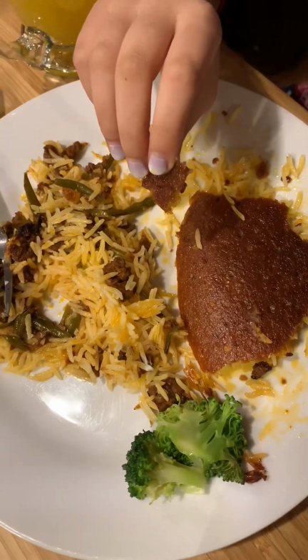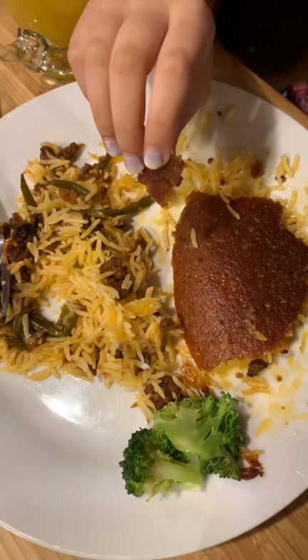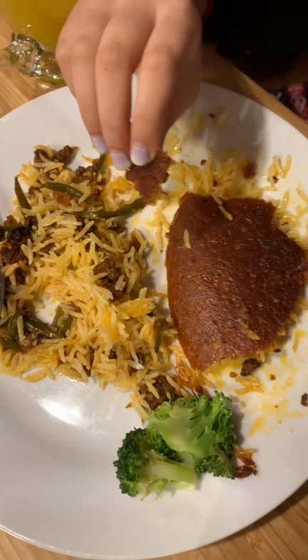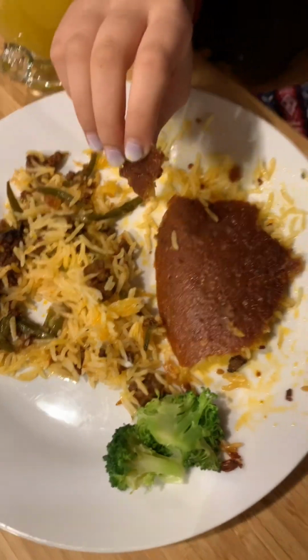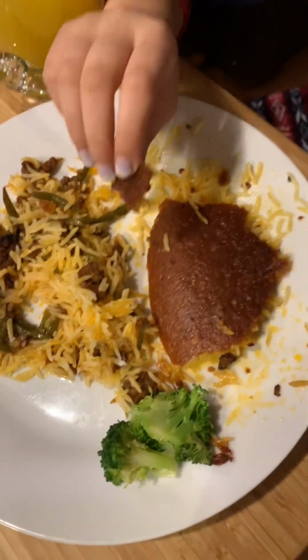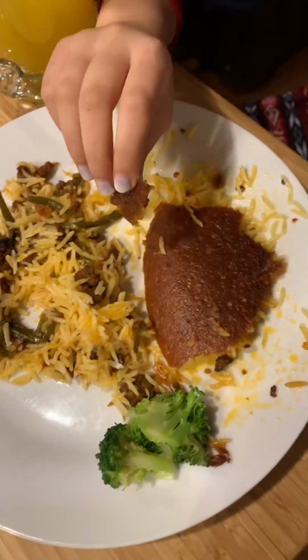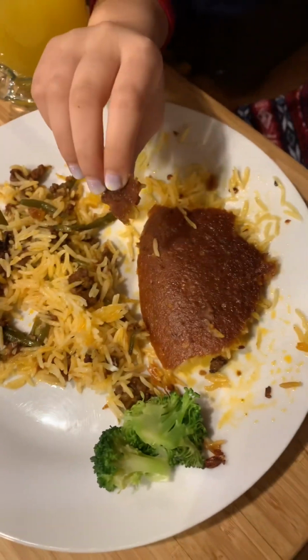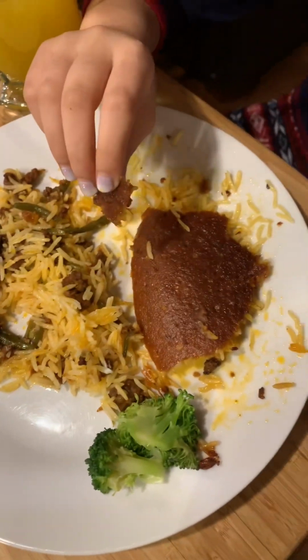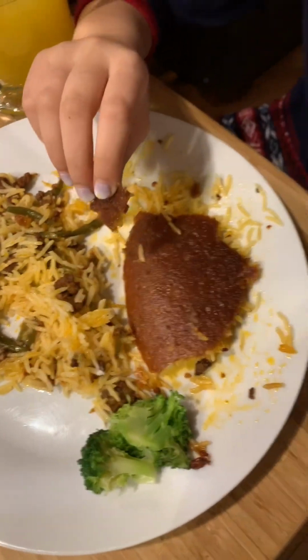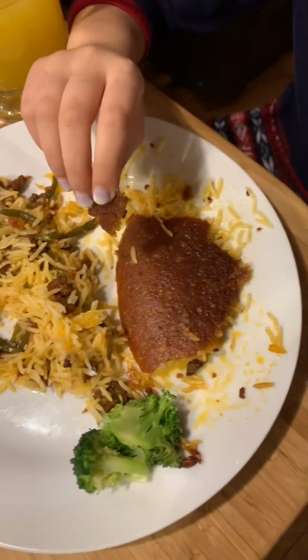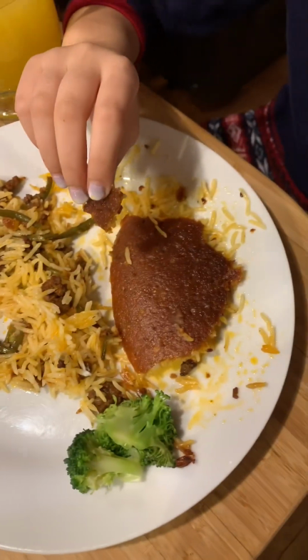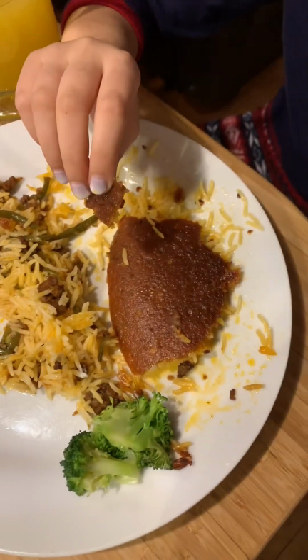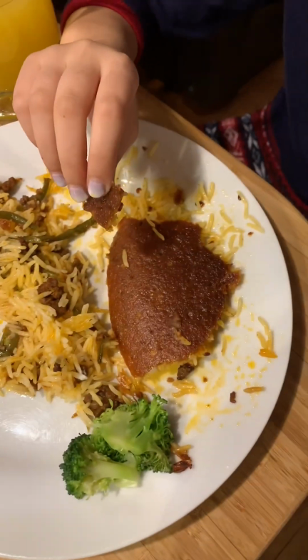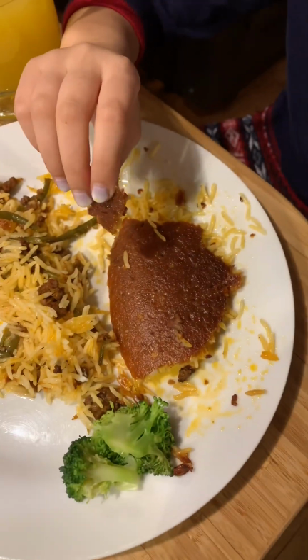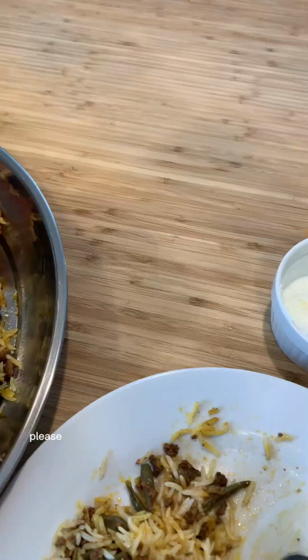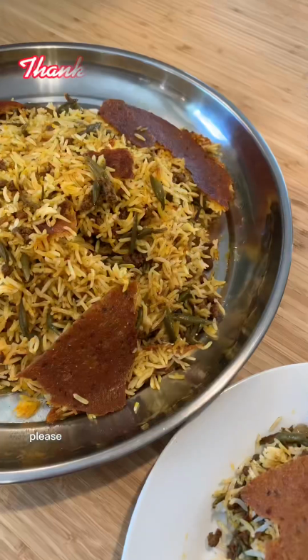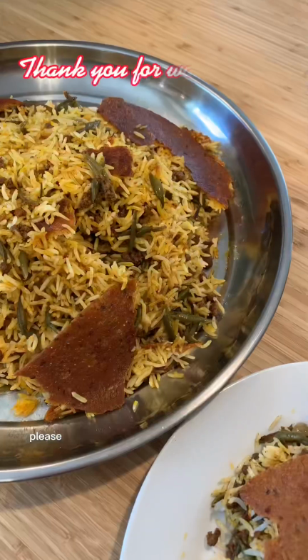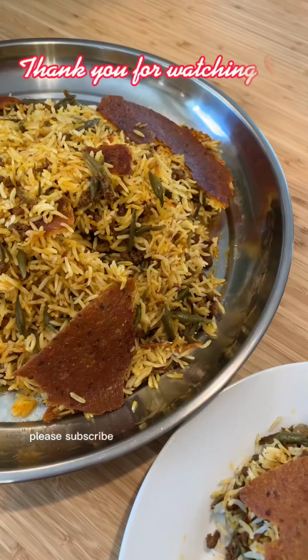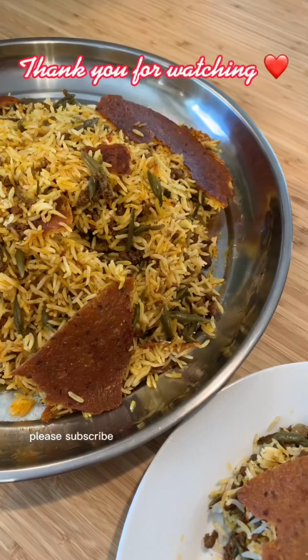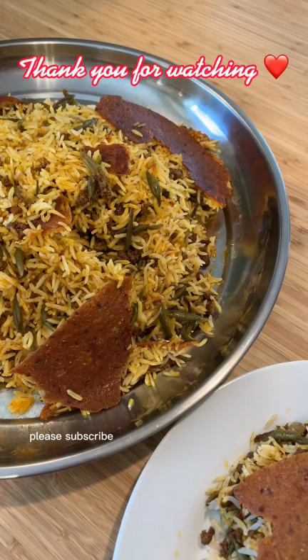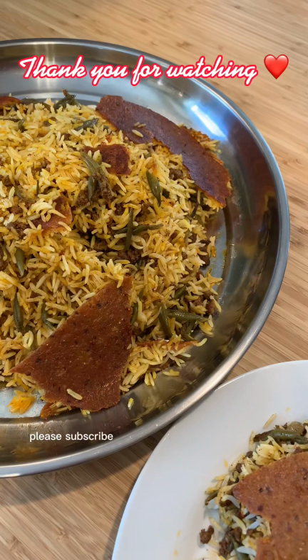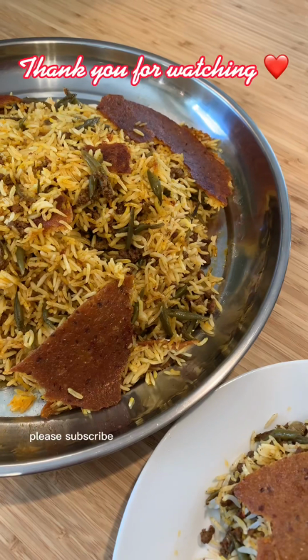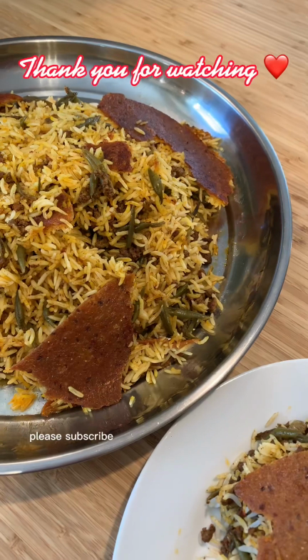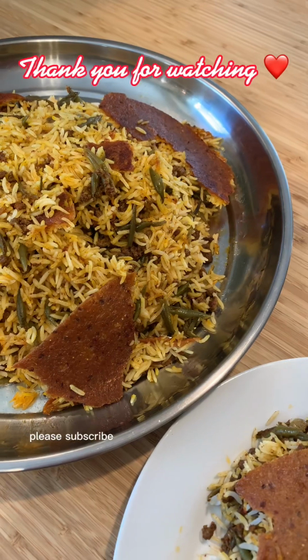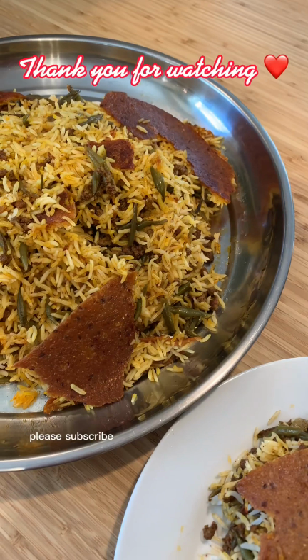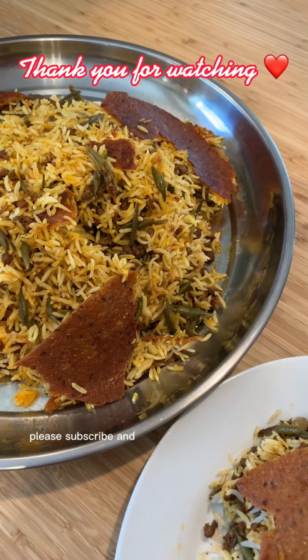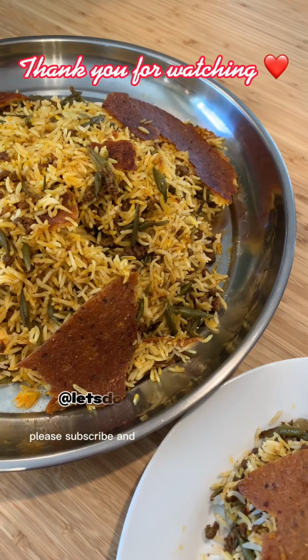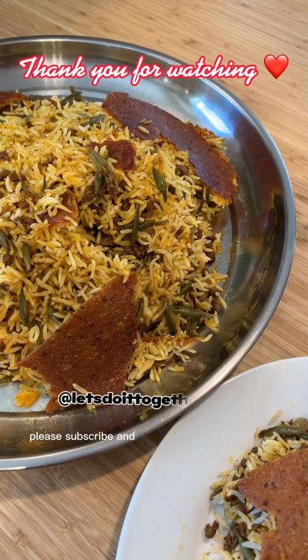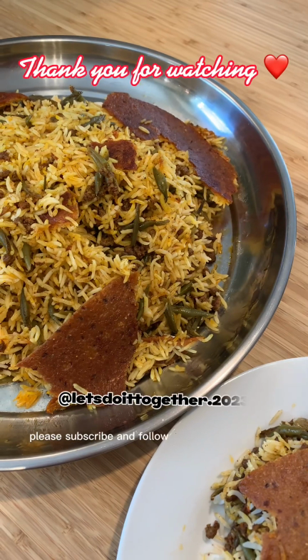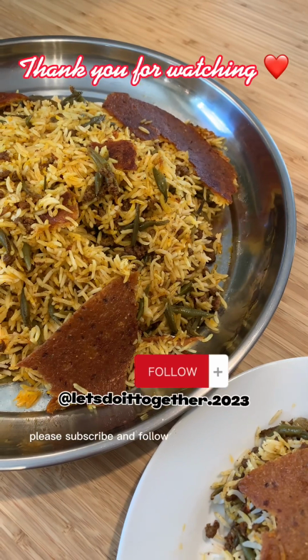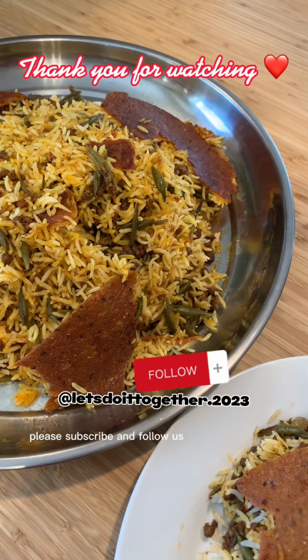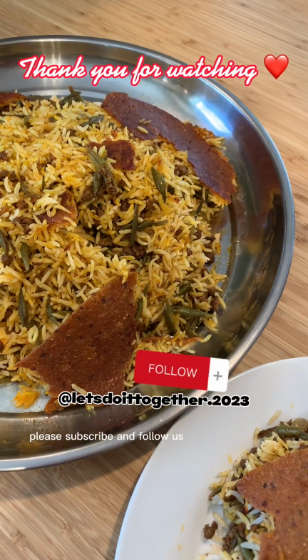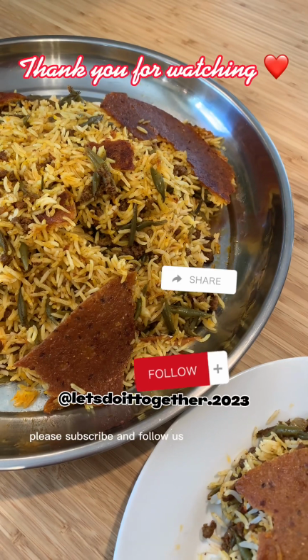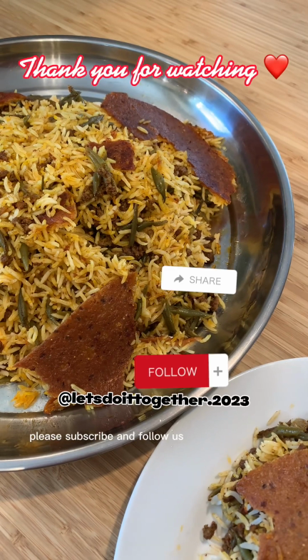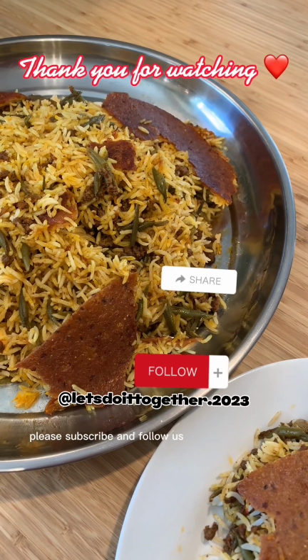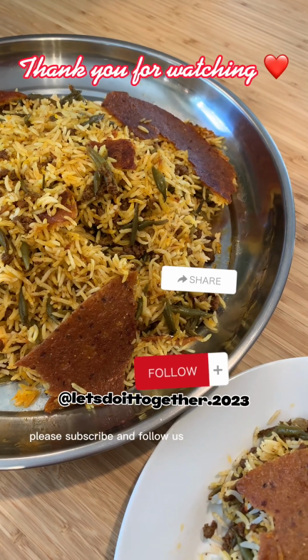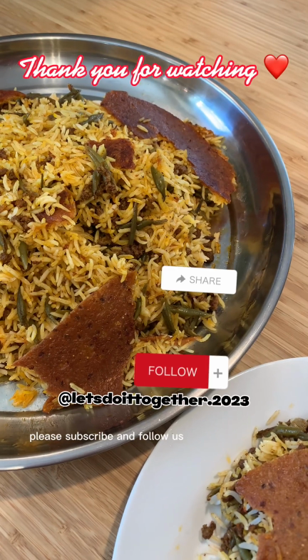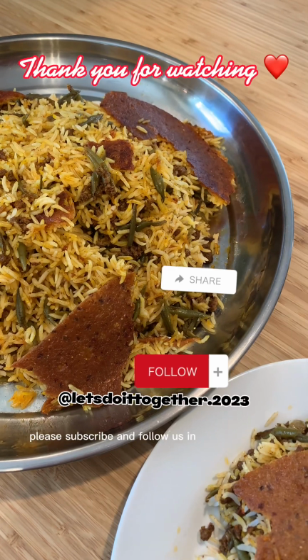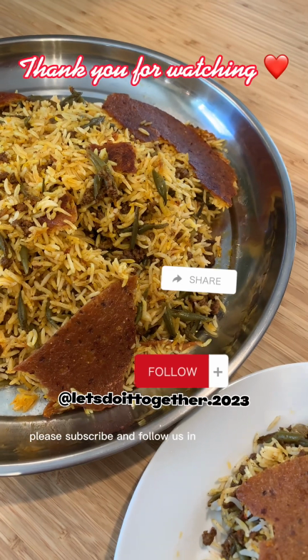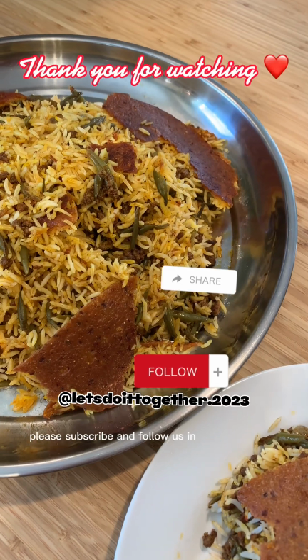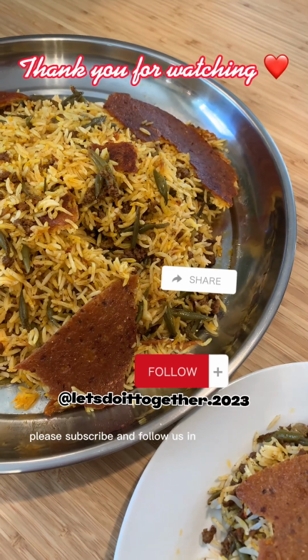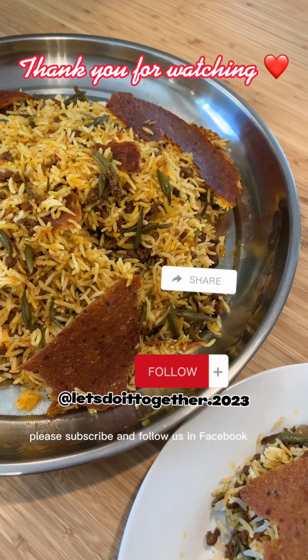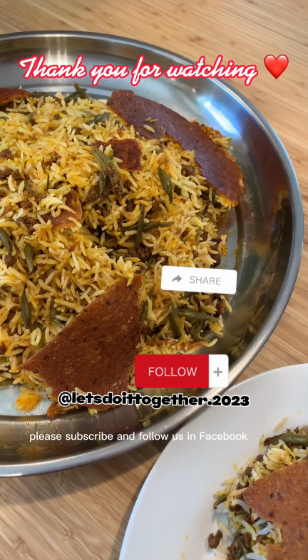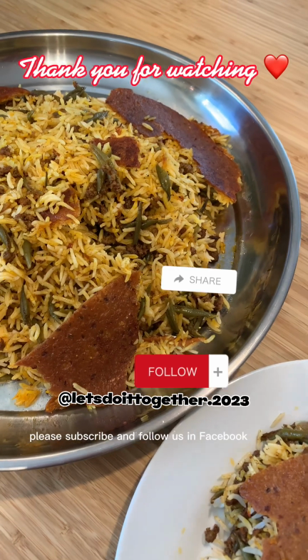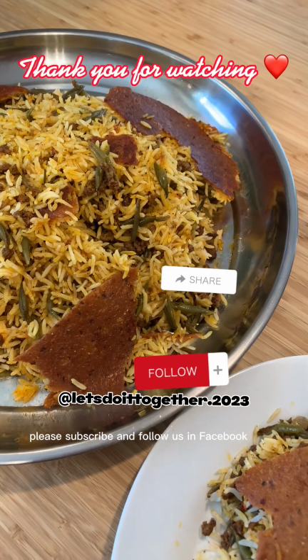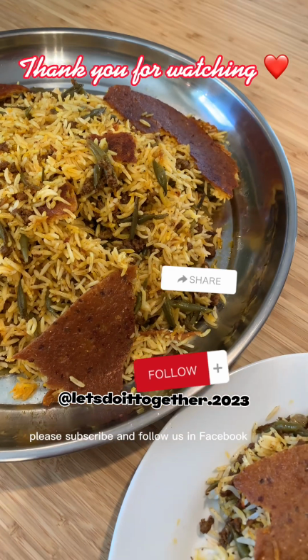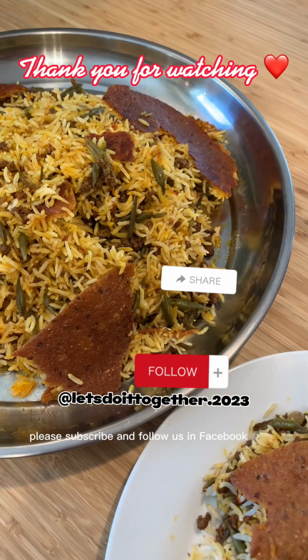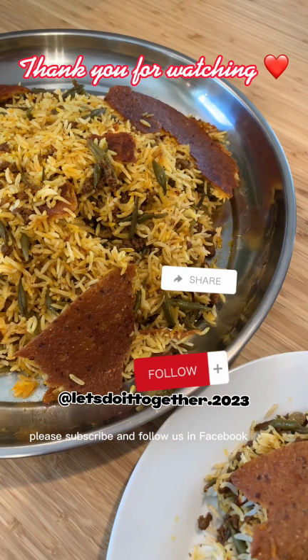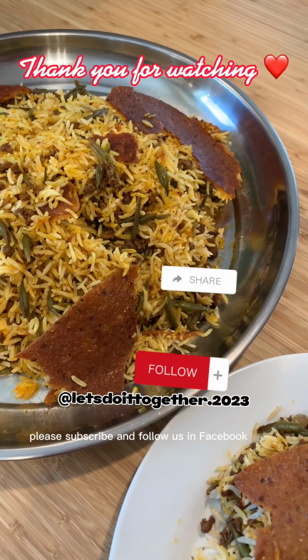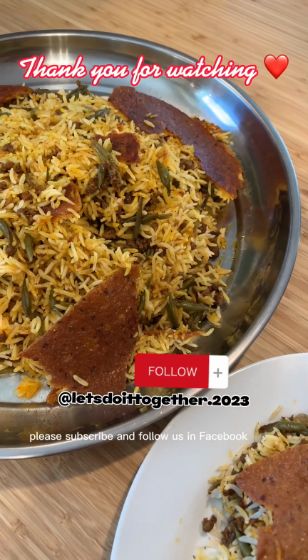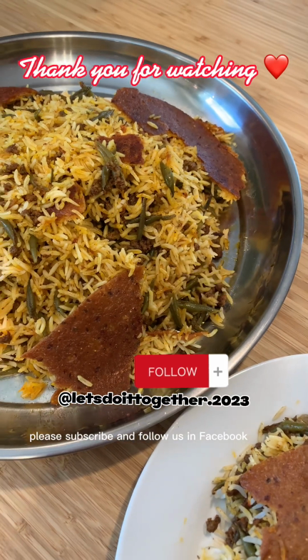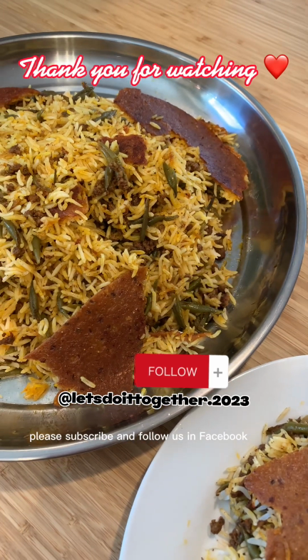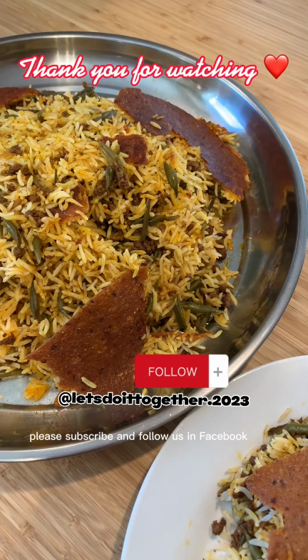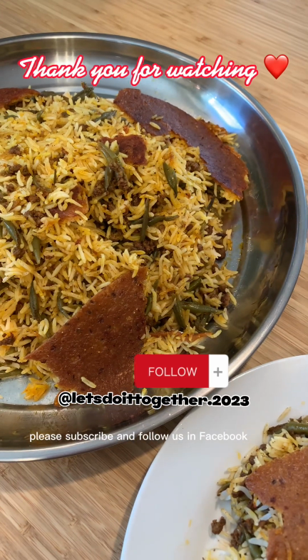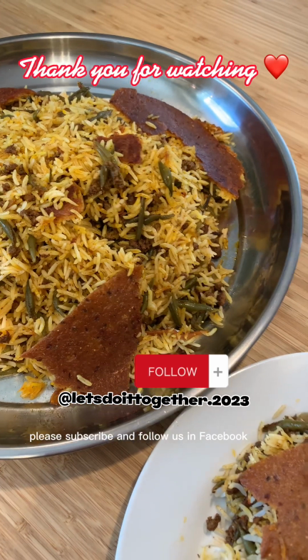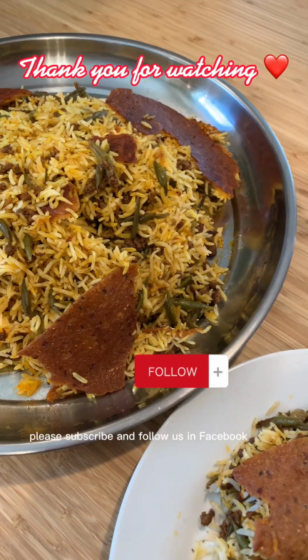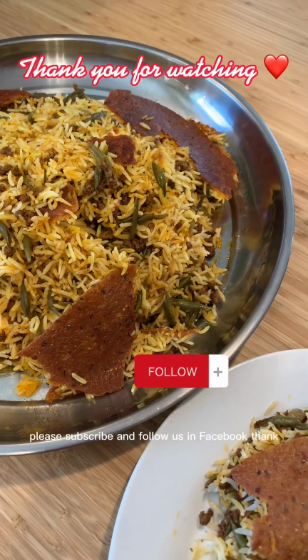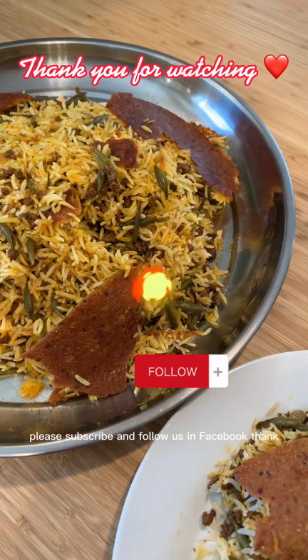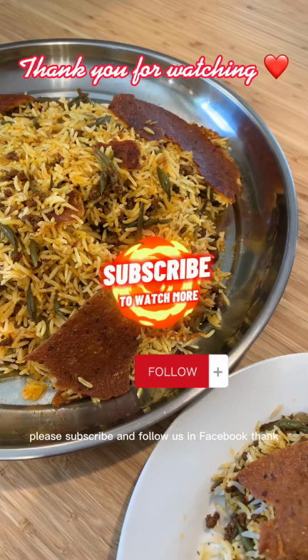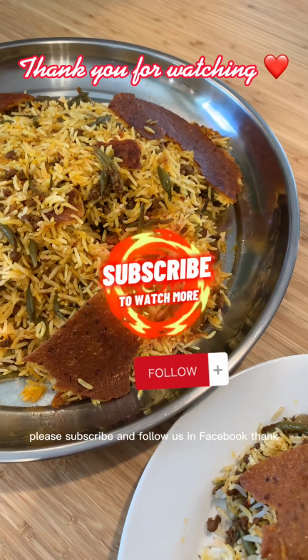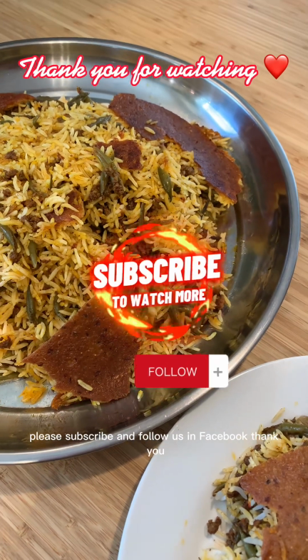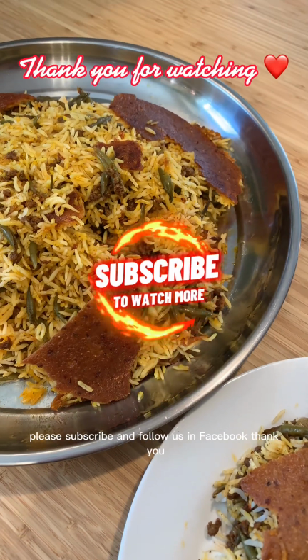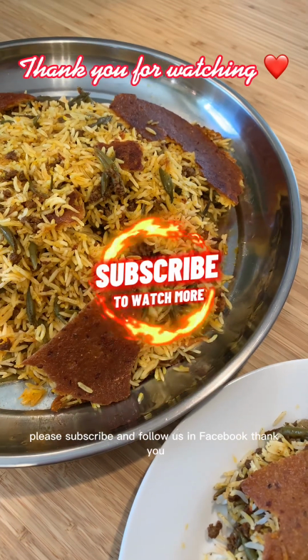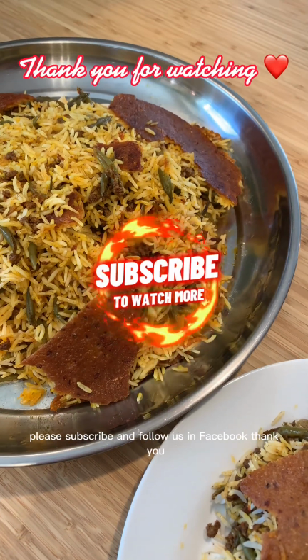Yummy! Please subscribe and follow us on Facebook. Thank you!